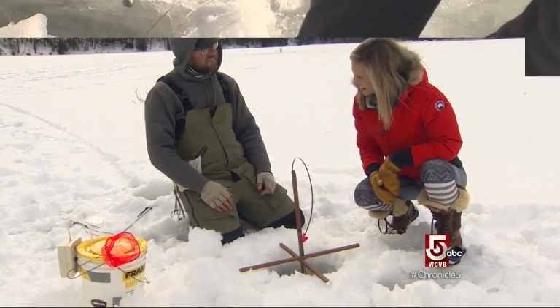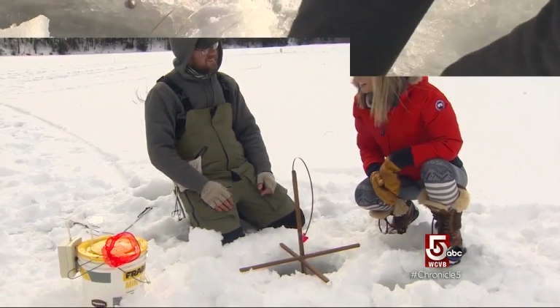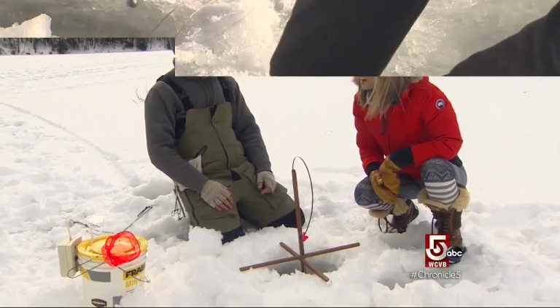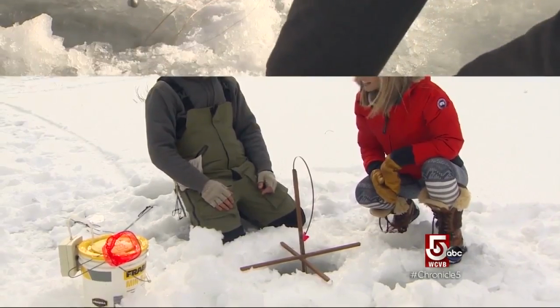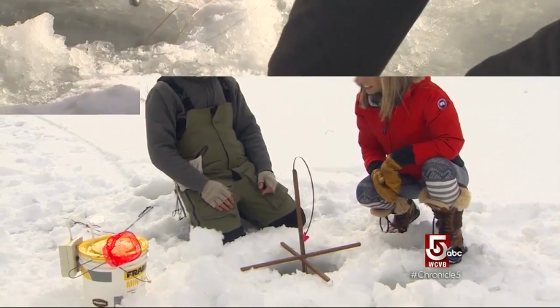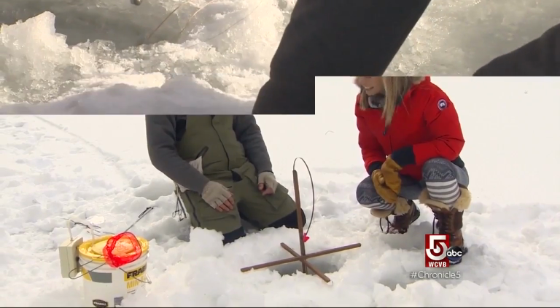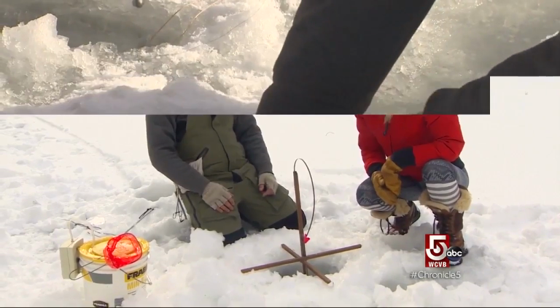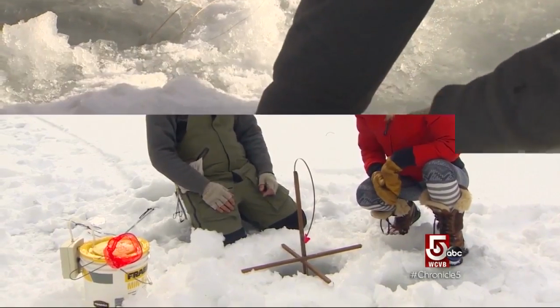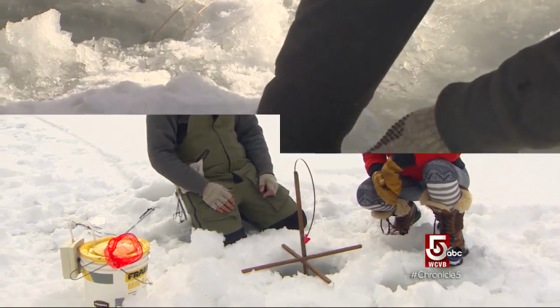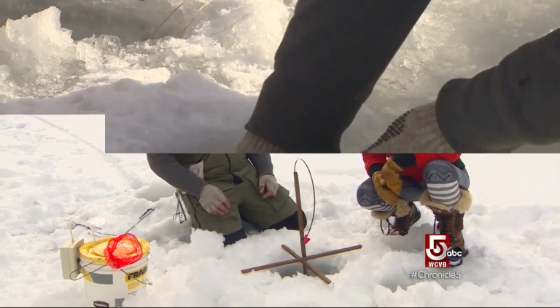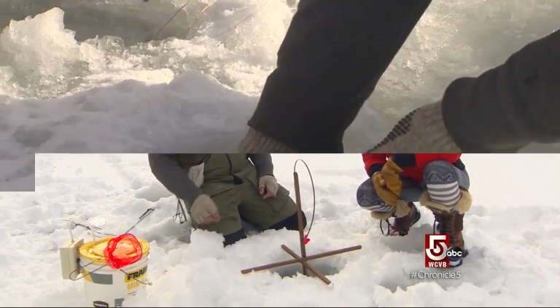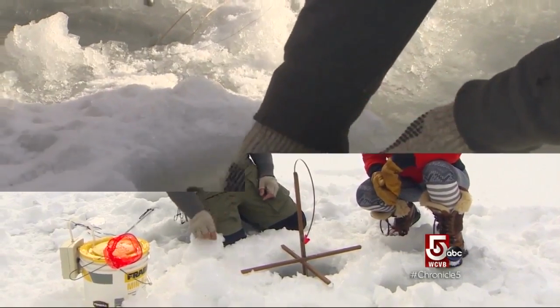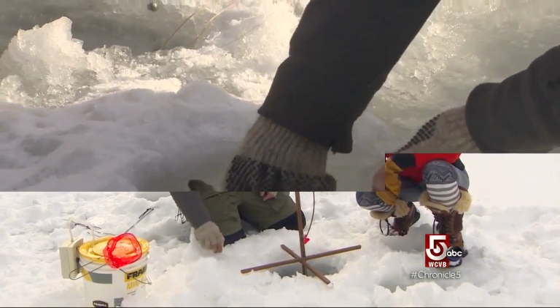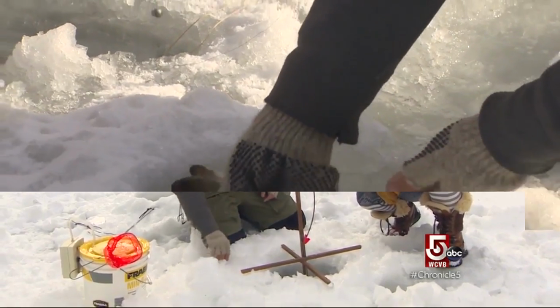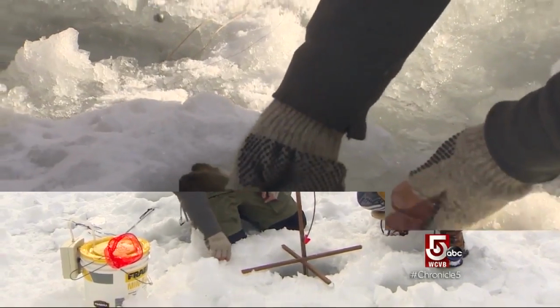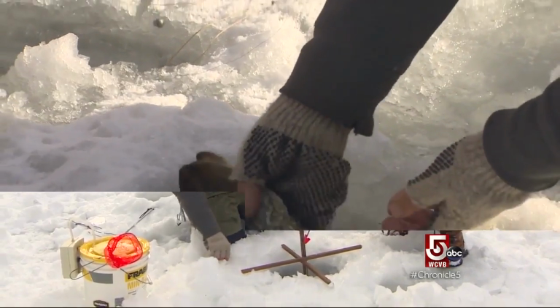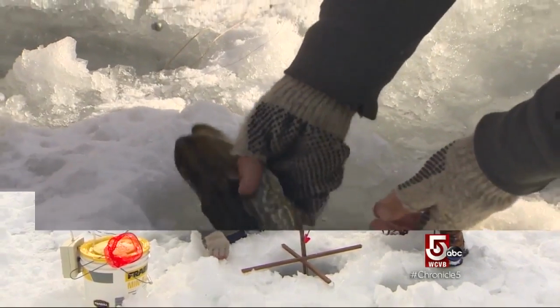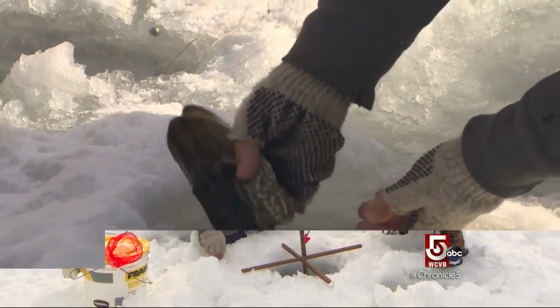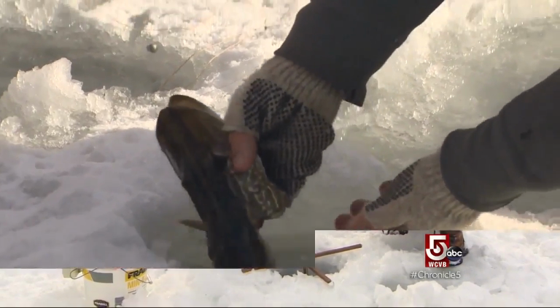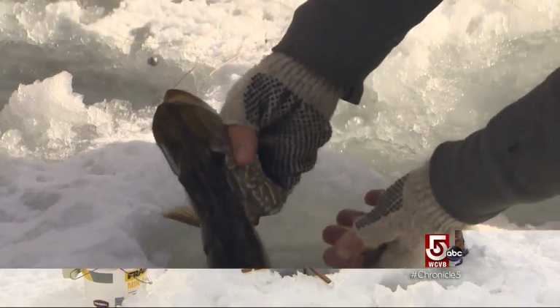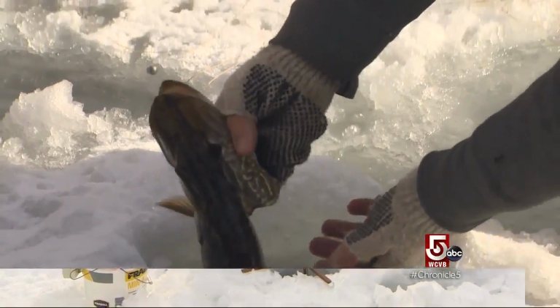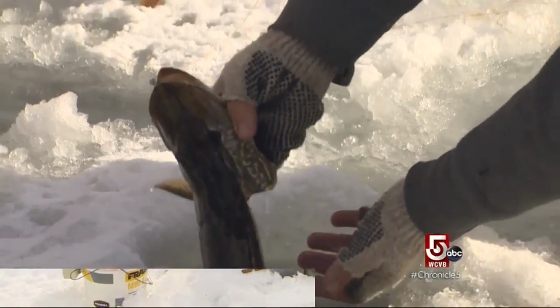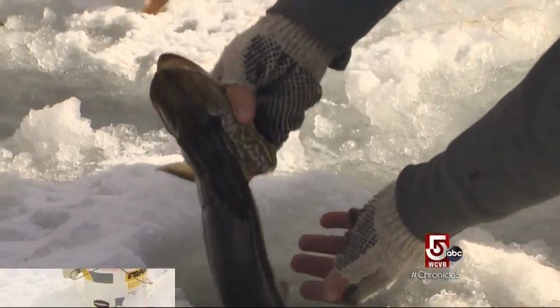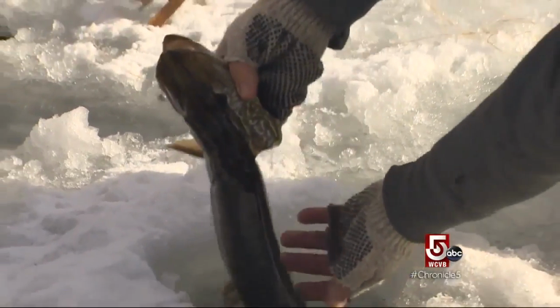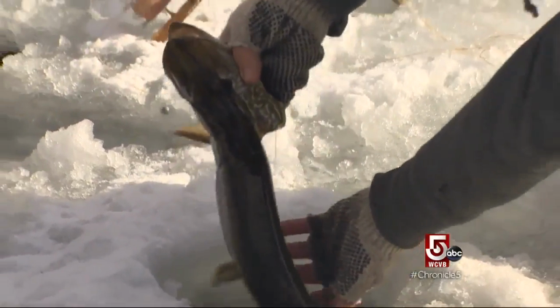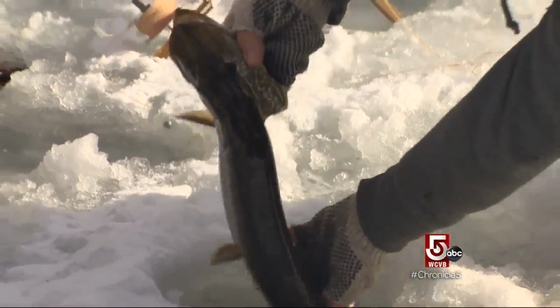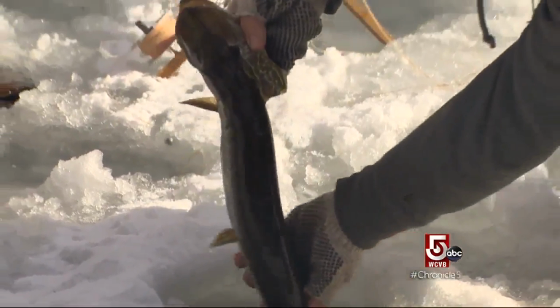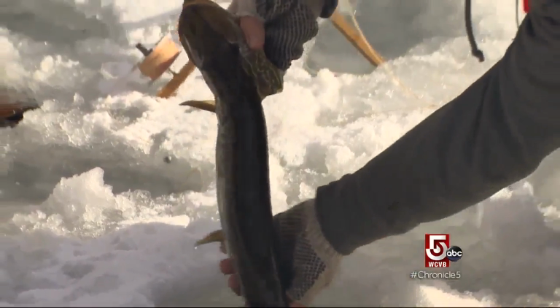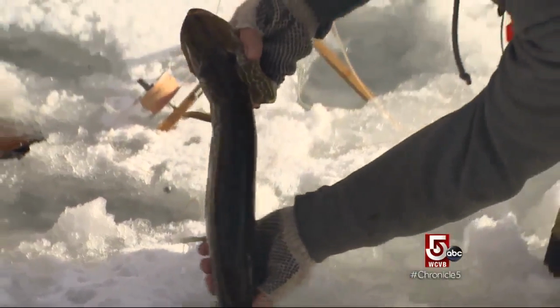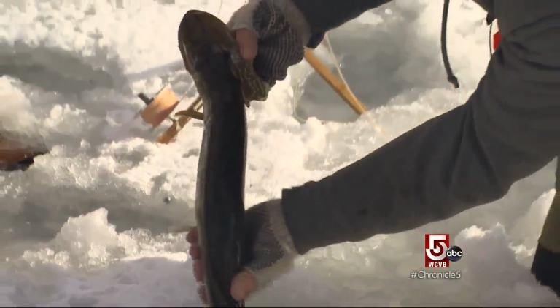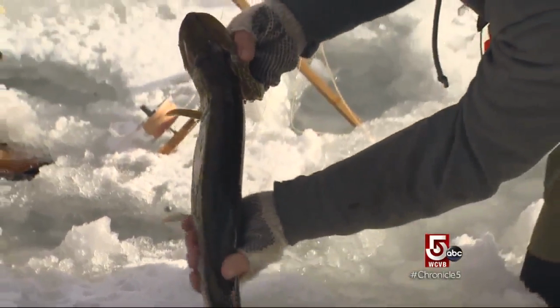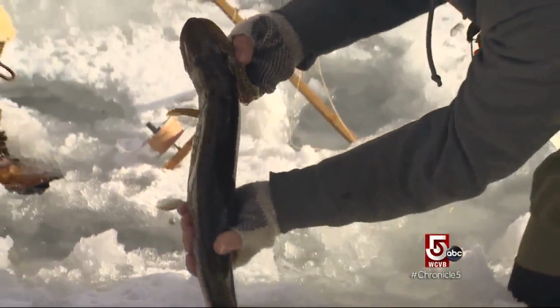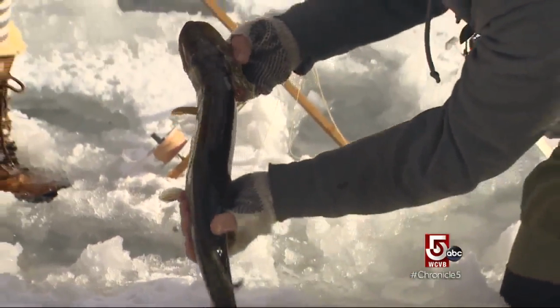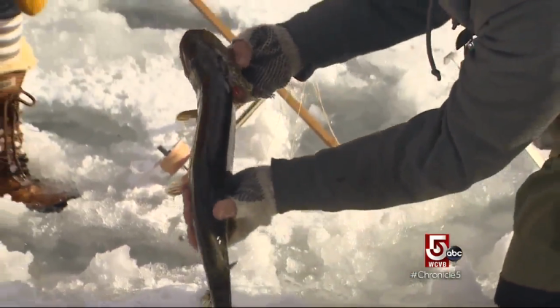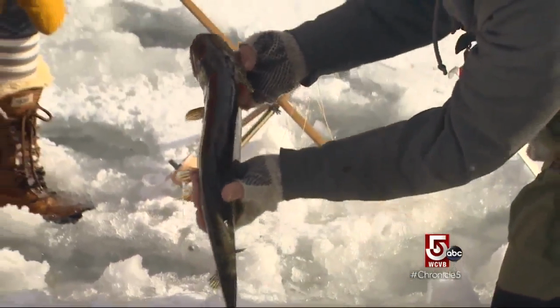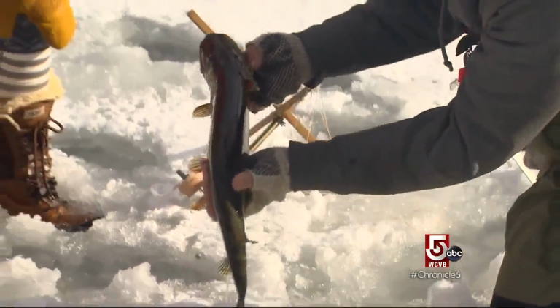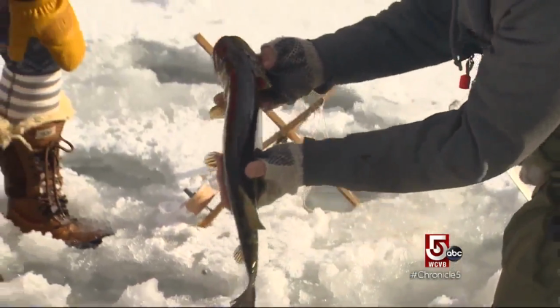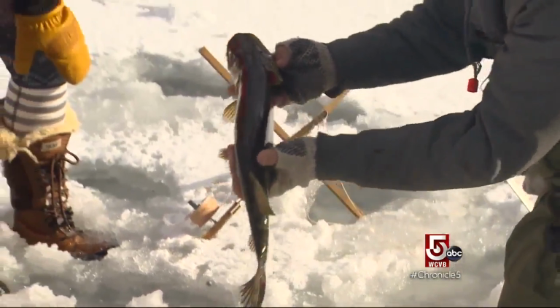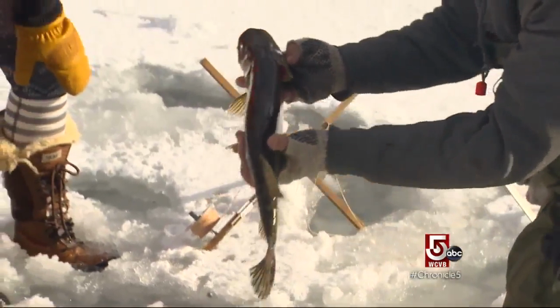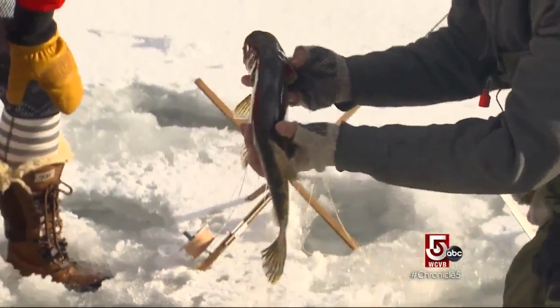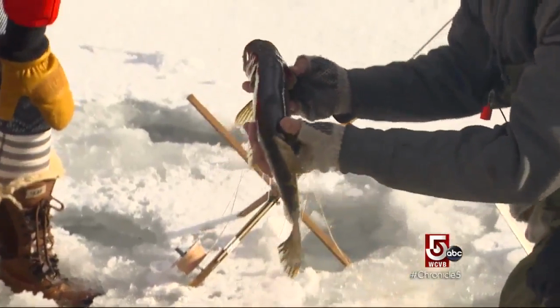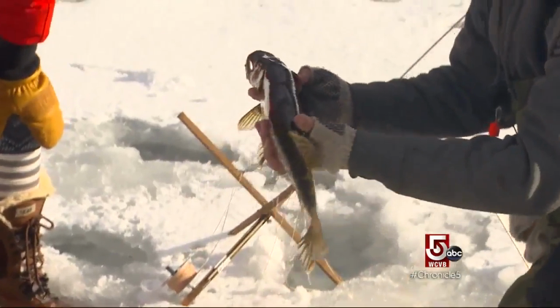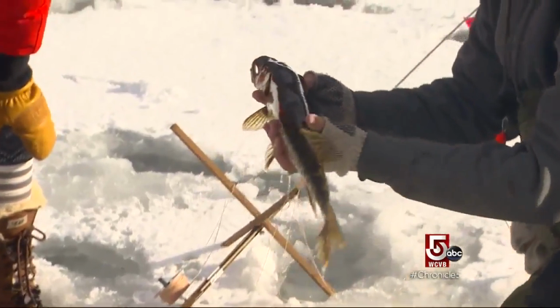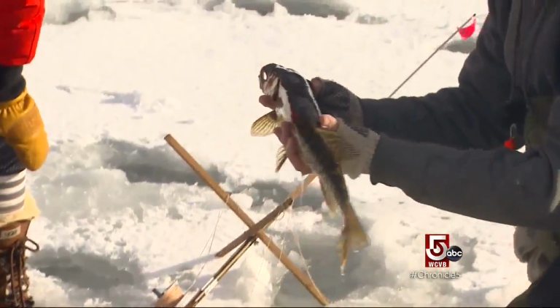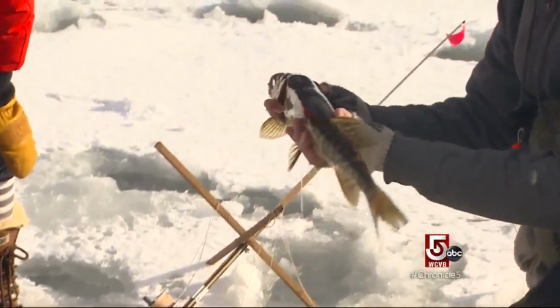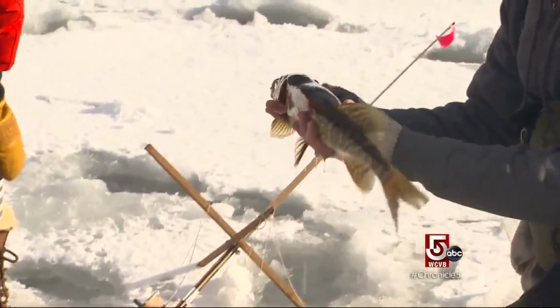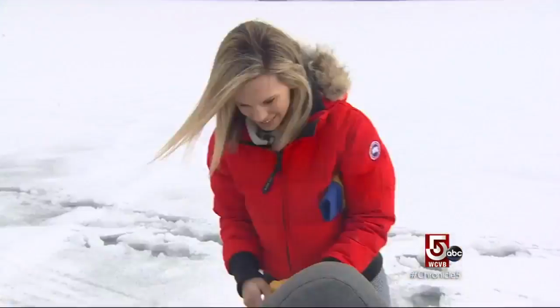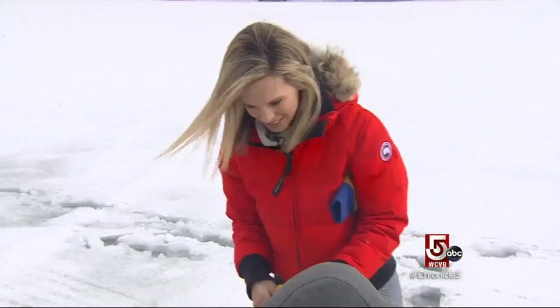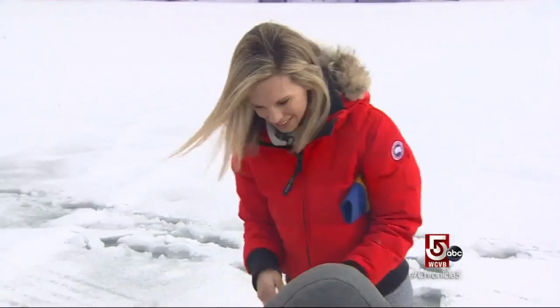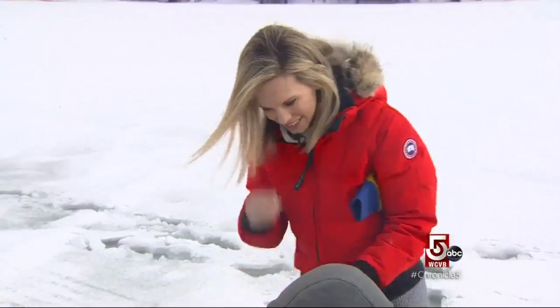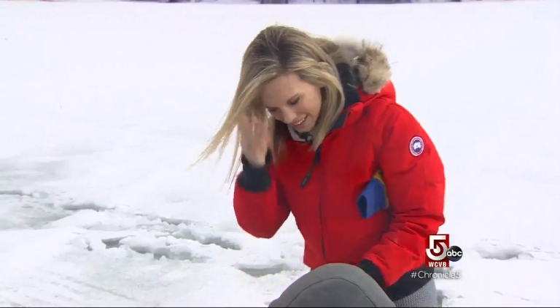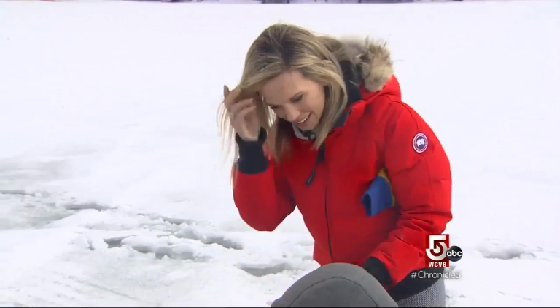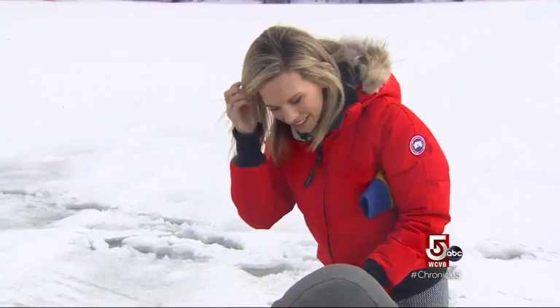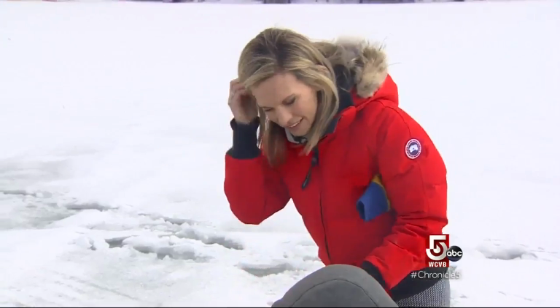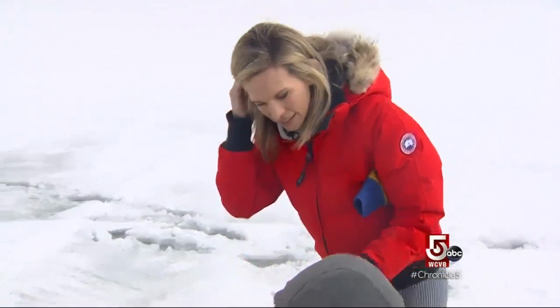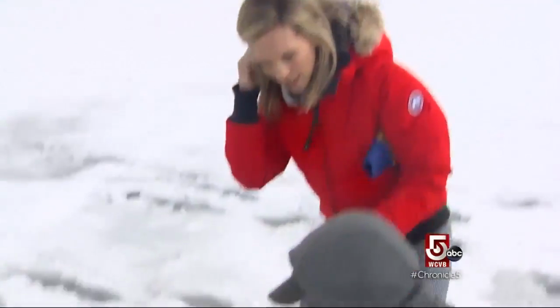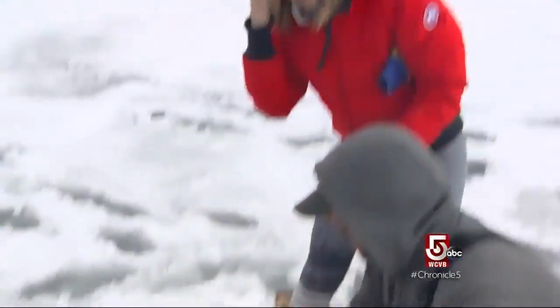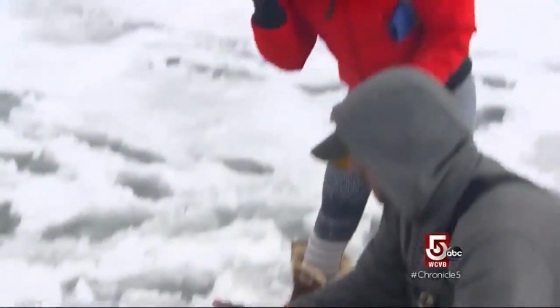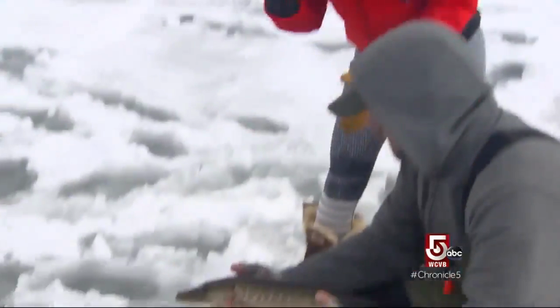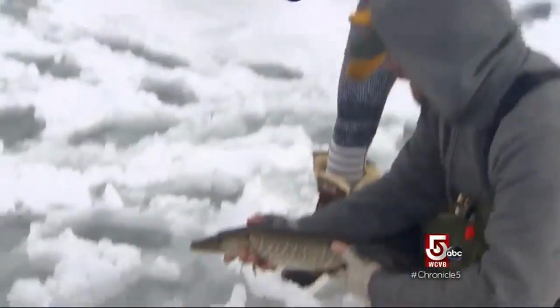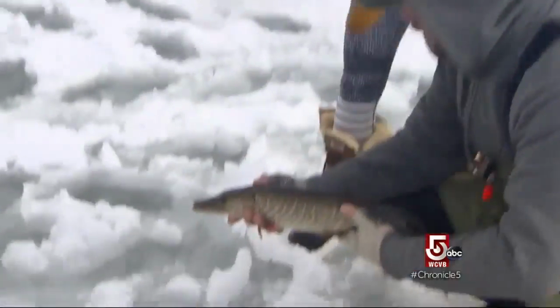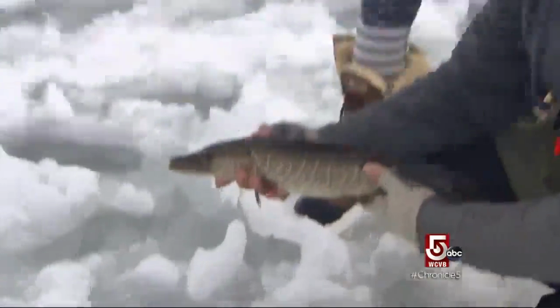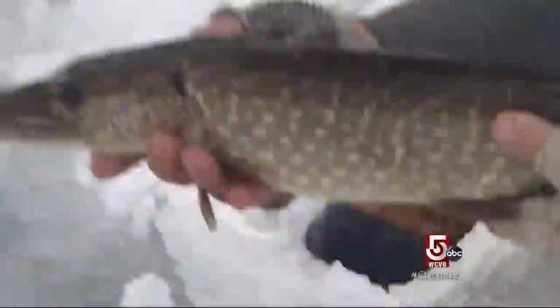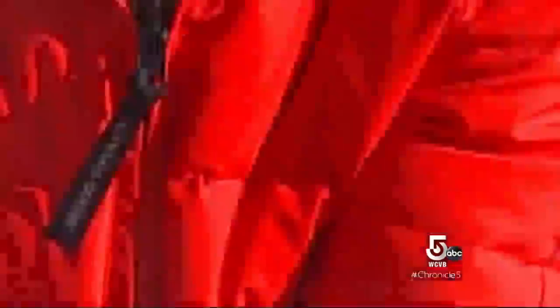And before long — it's a northern pike. Not a fish they can serve back at the Dorset Inn.